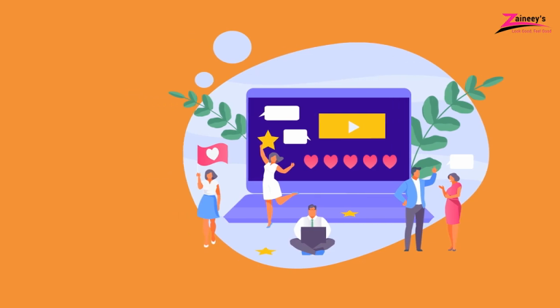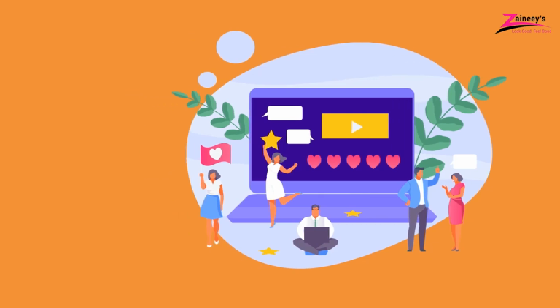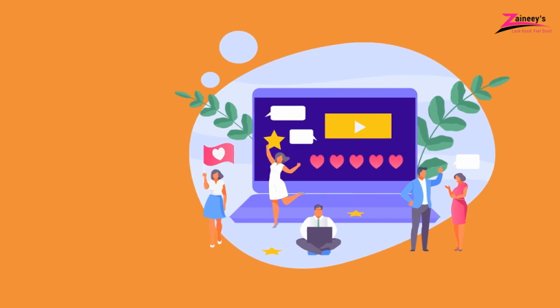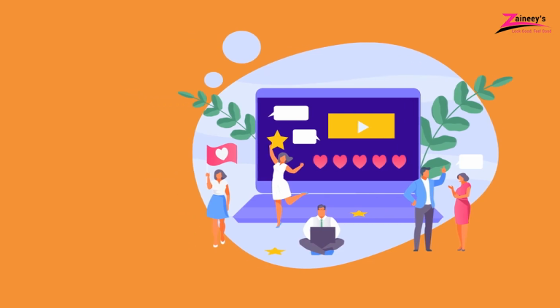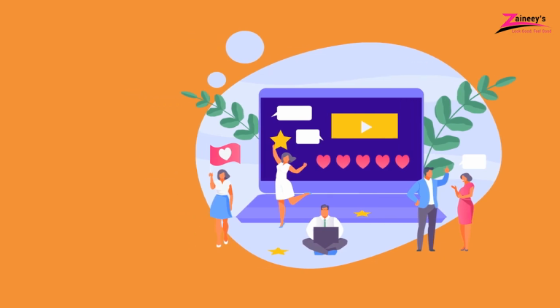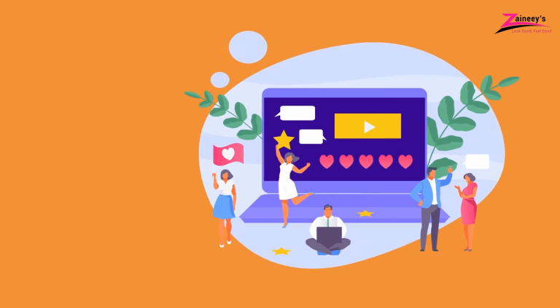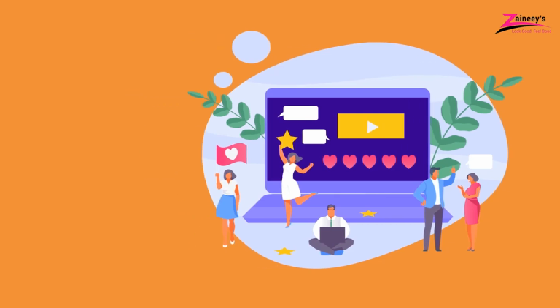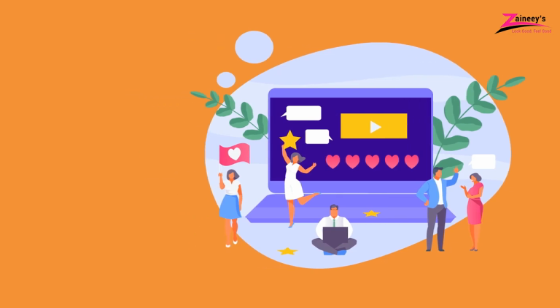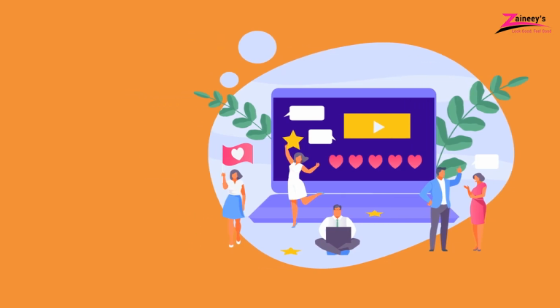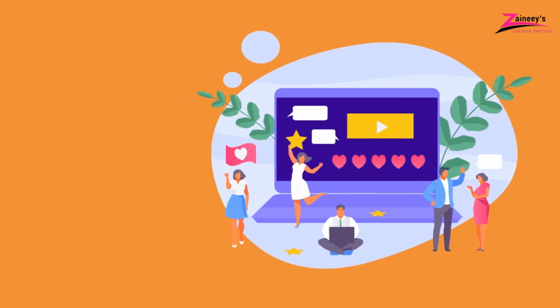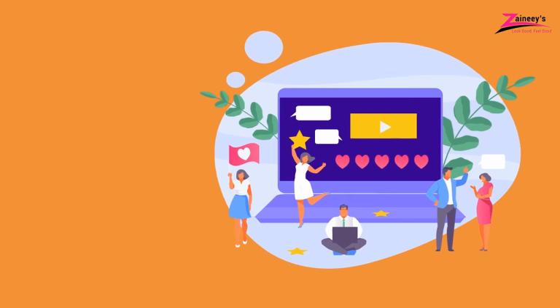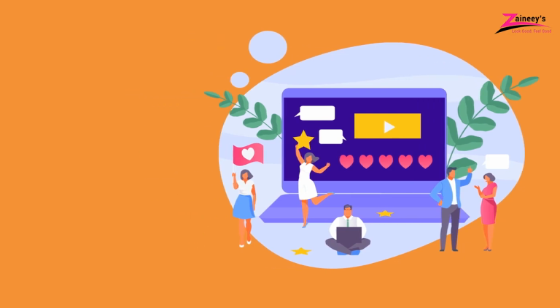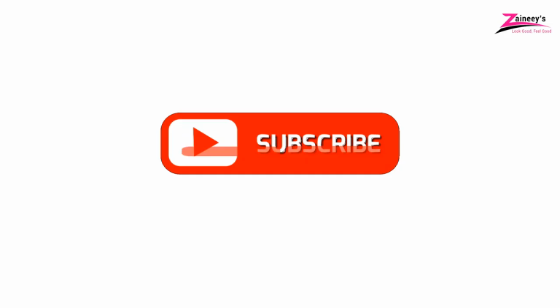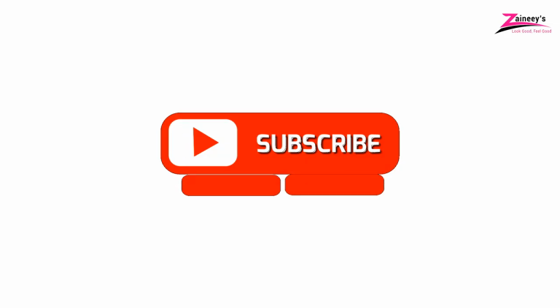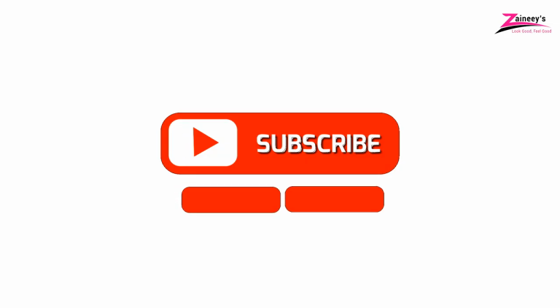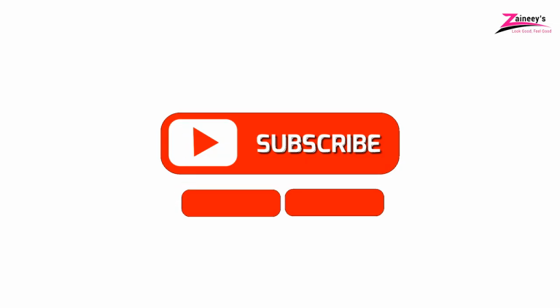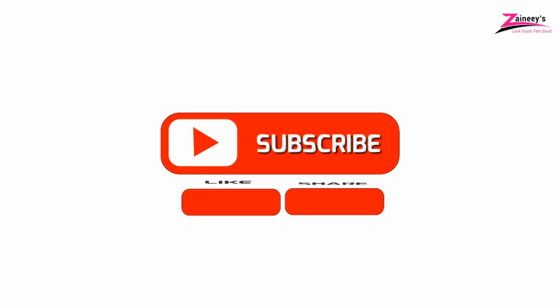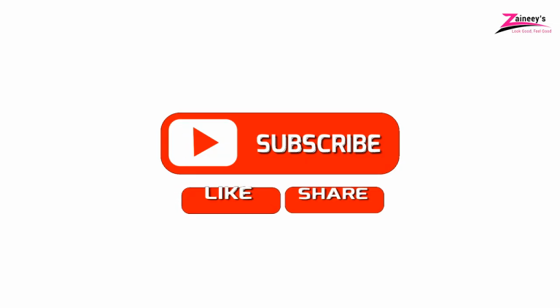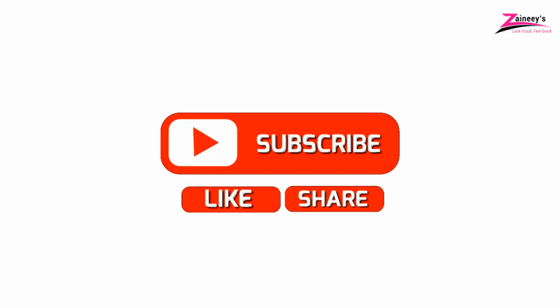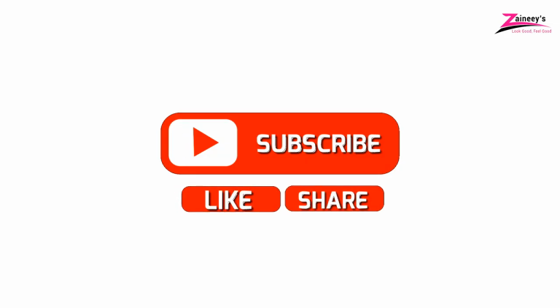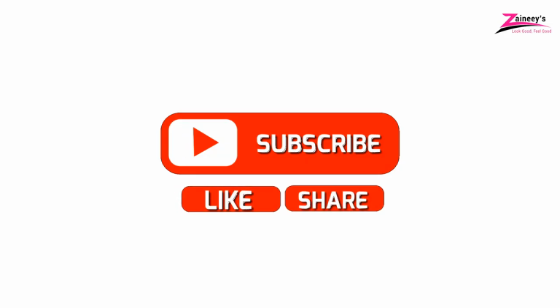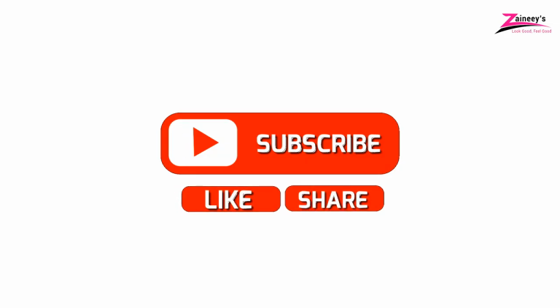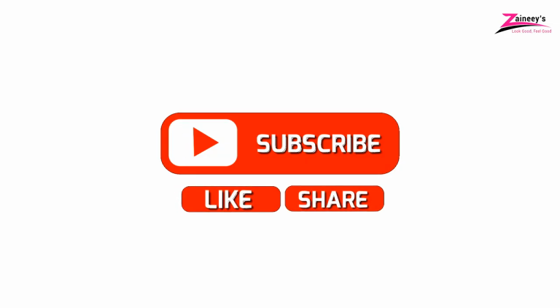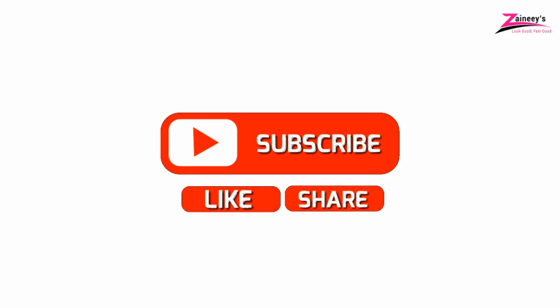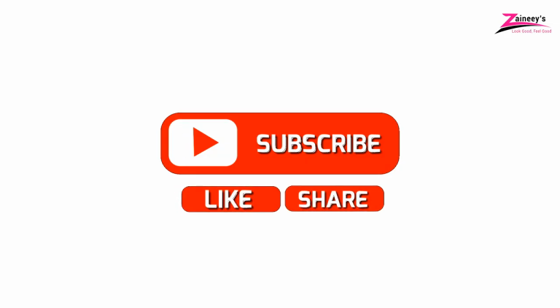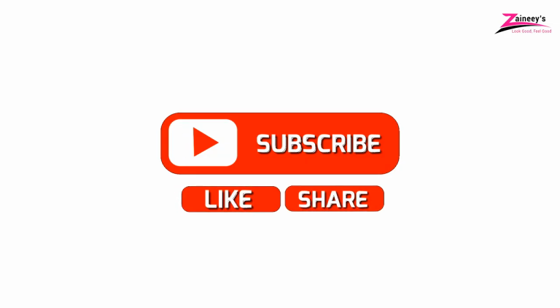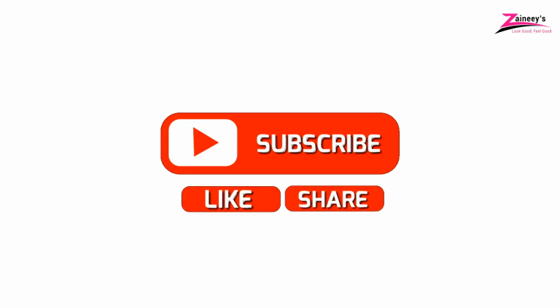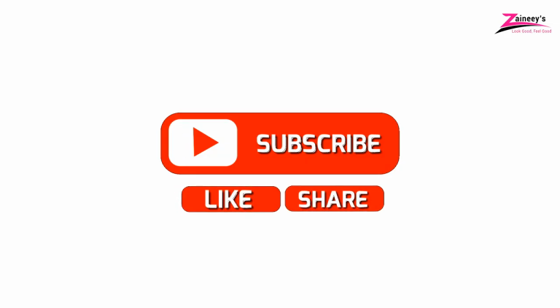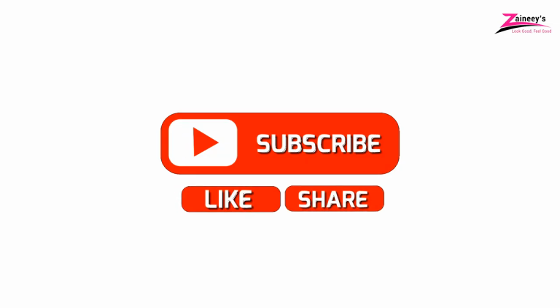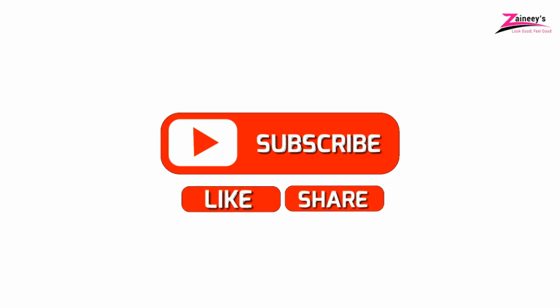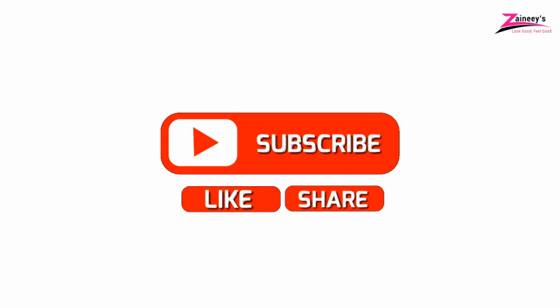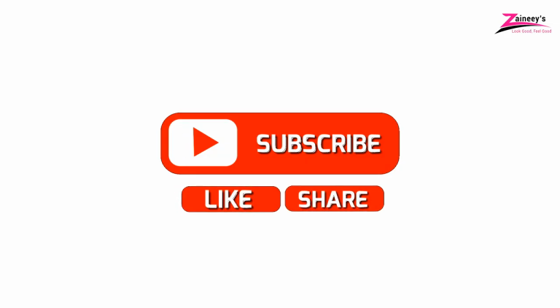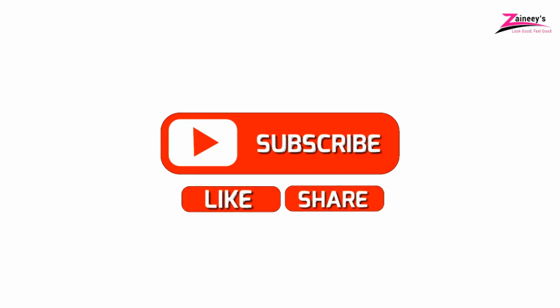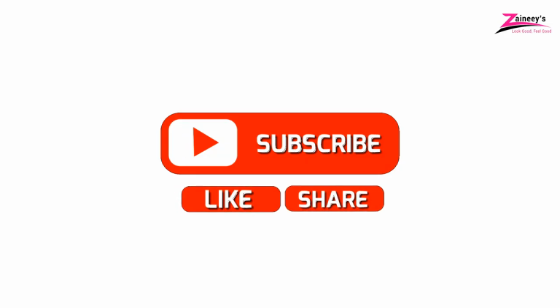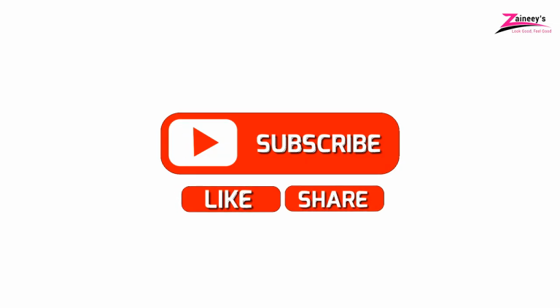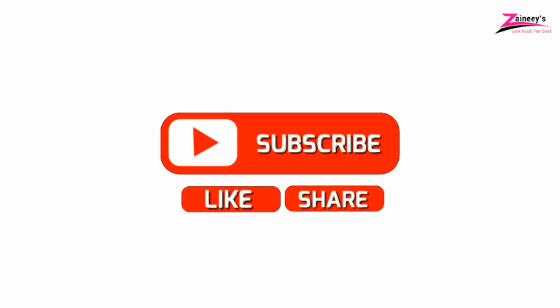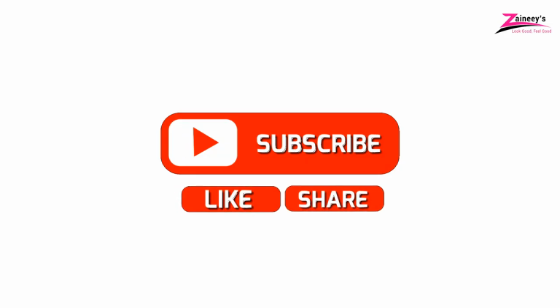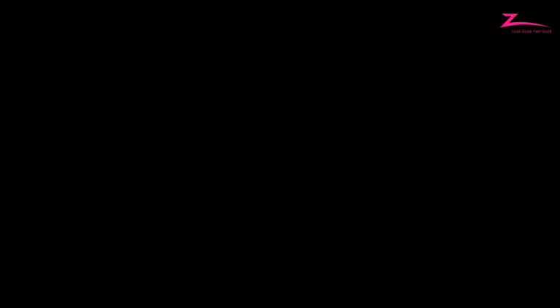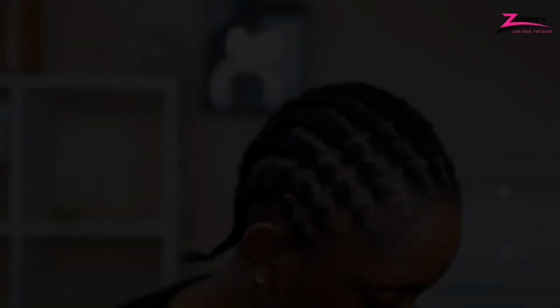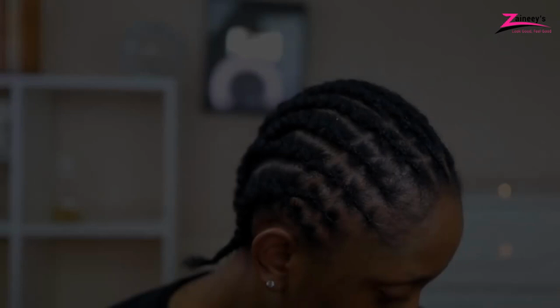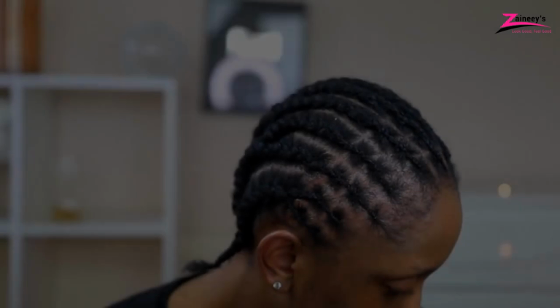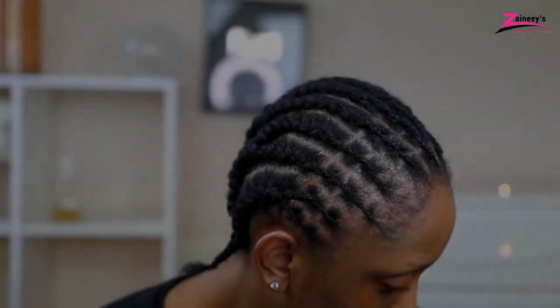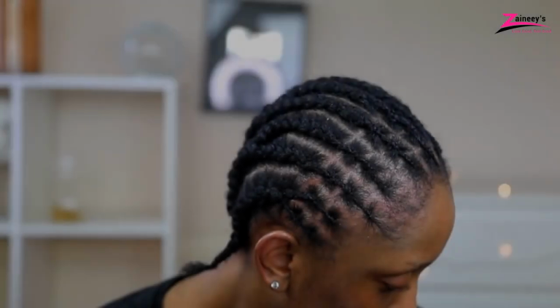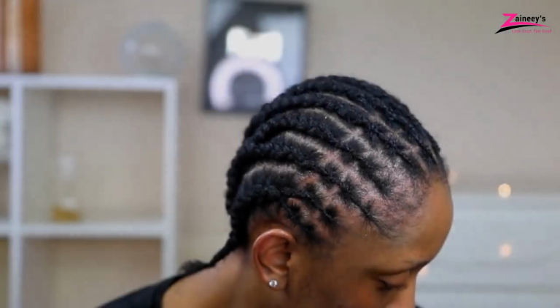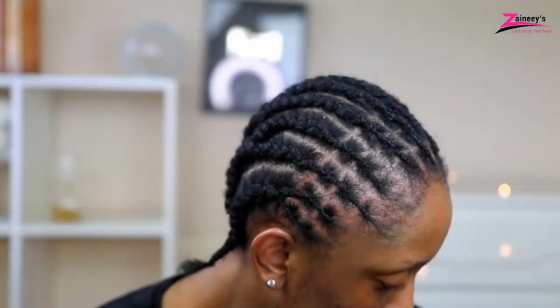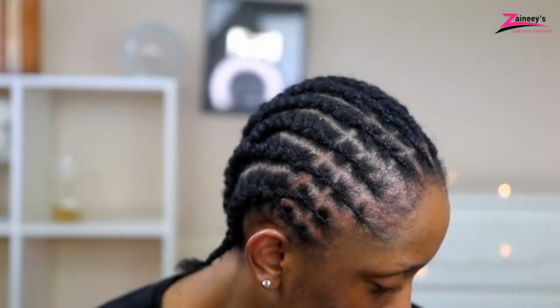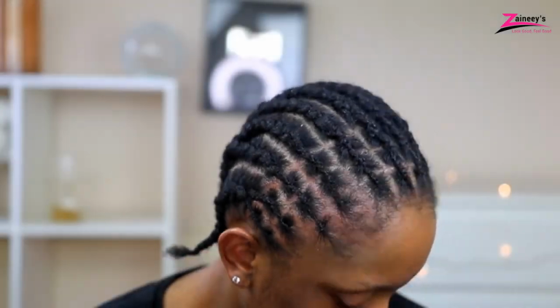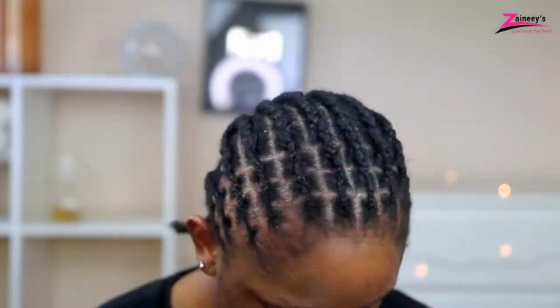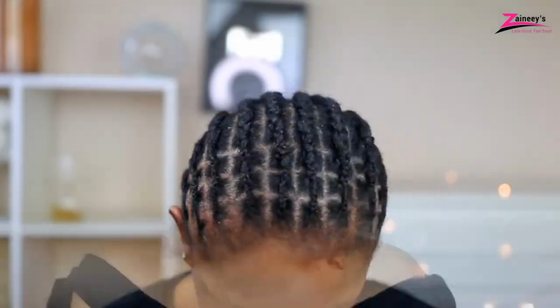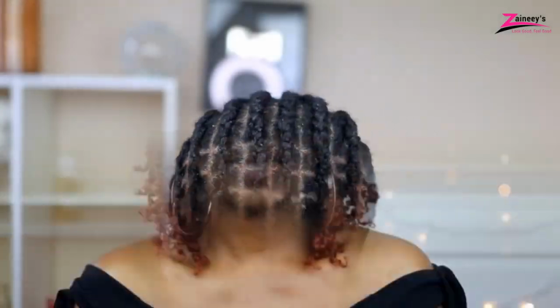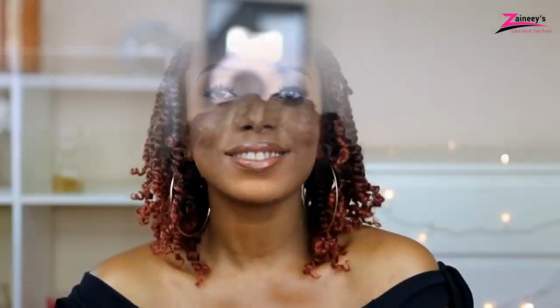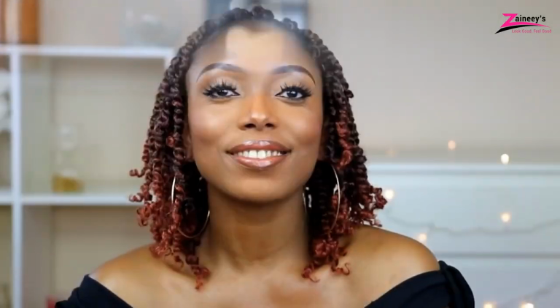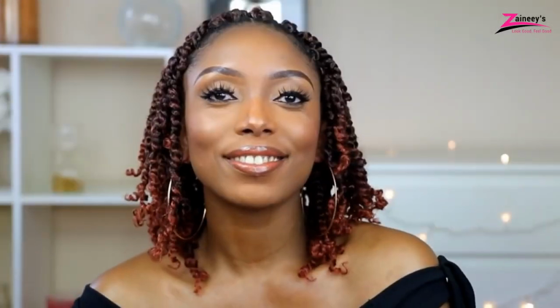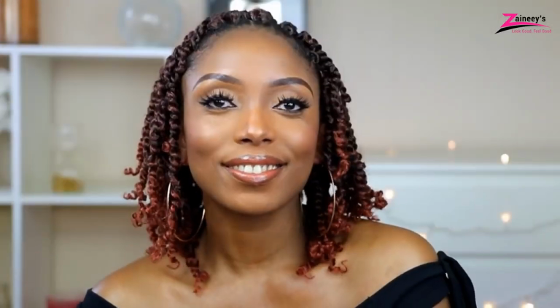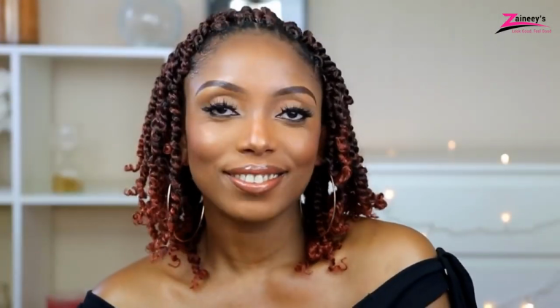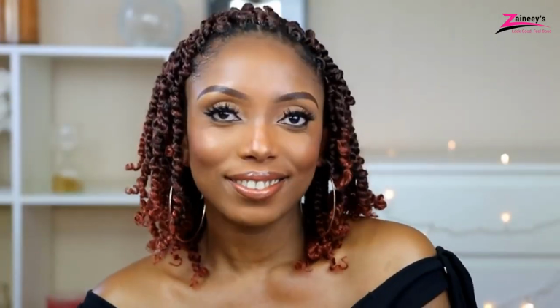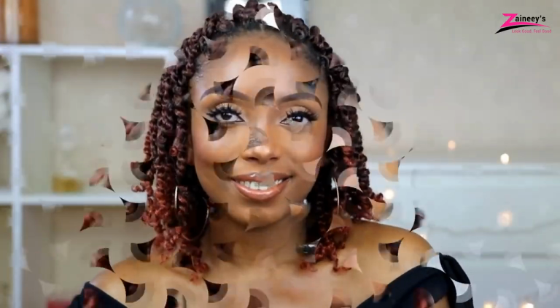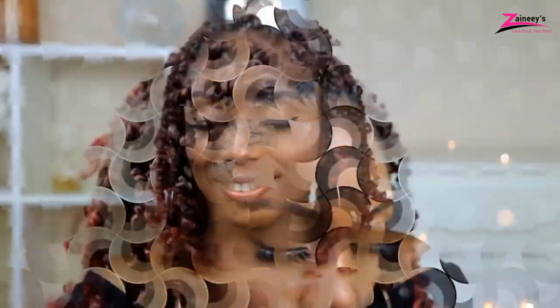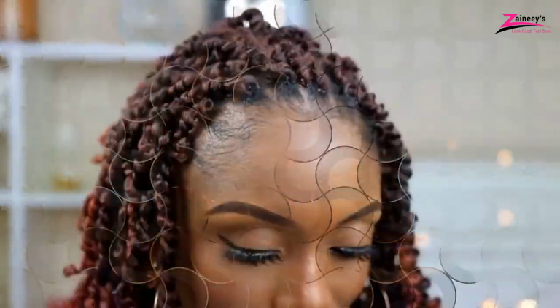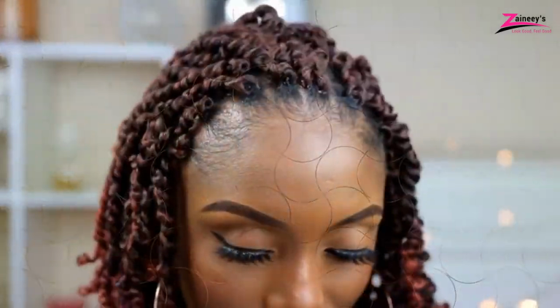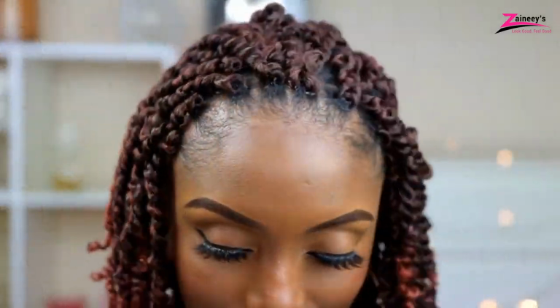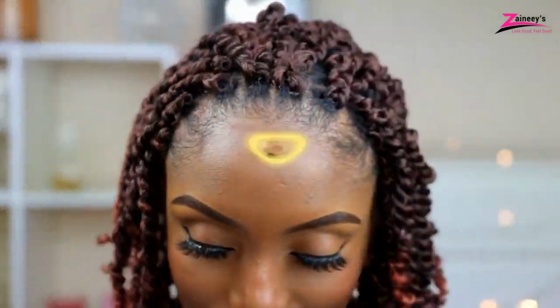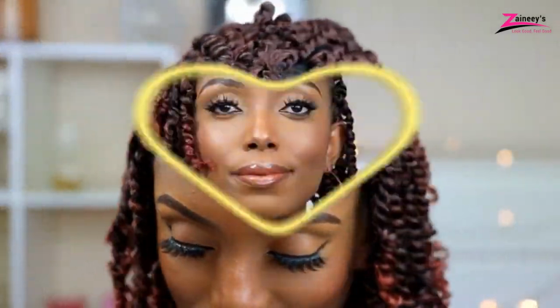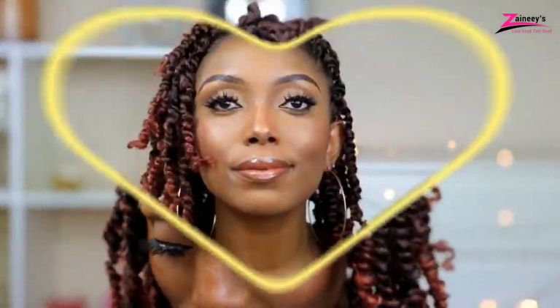Kindly subscribe, like, and share this video. Thank you for watching and see you in our next video.